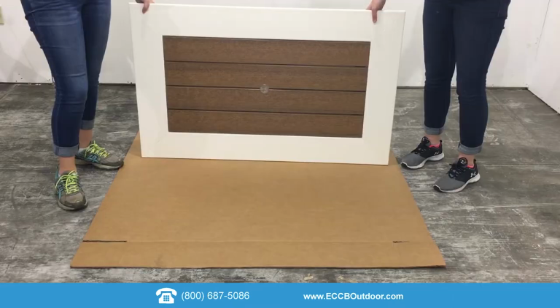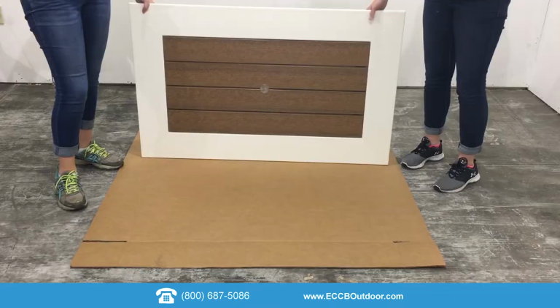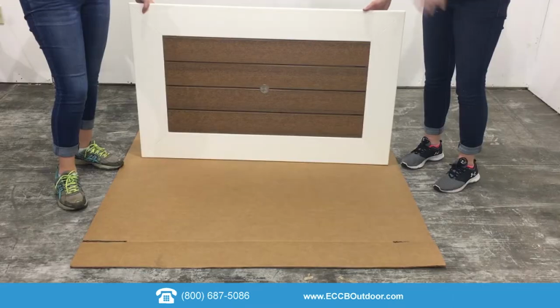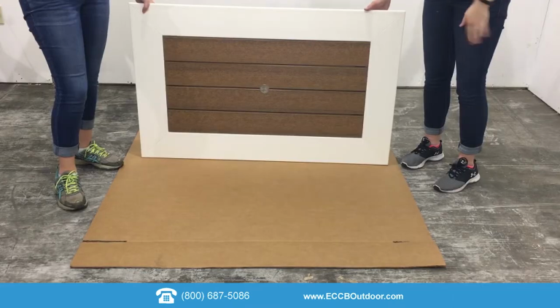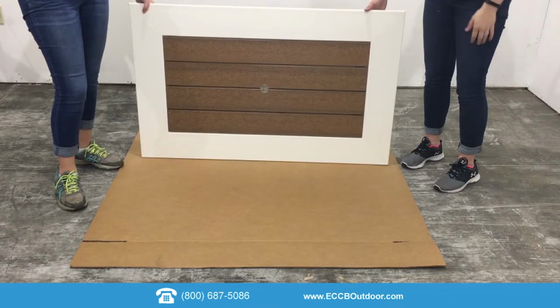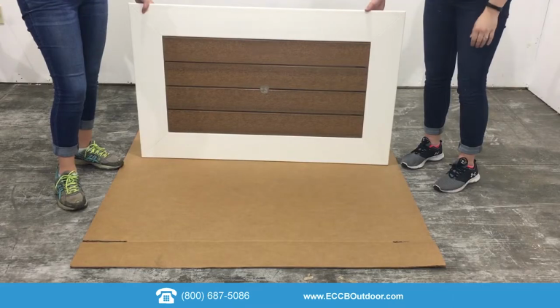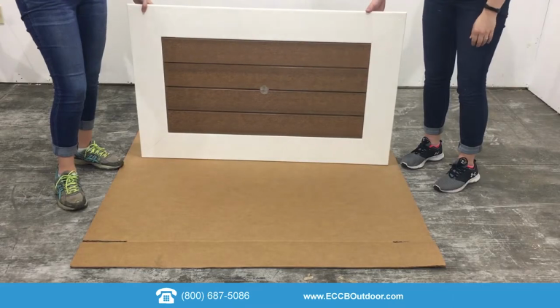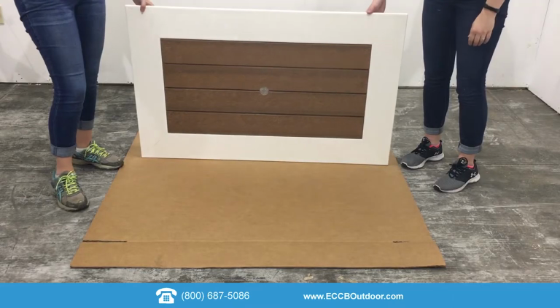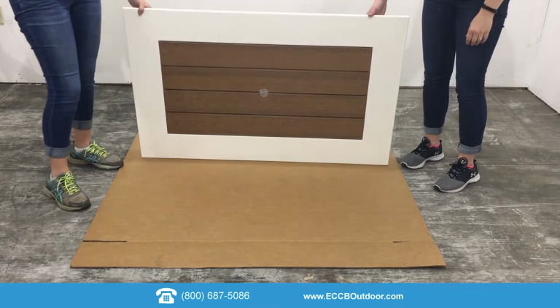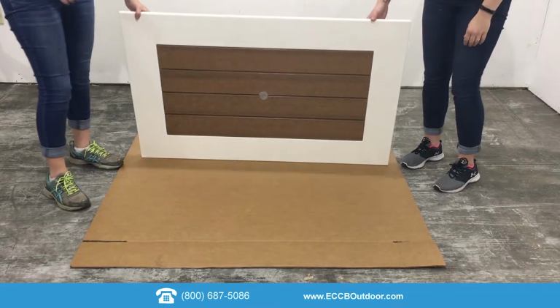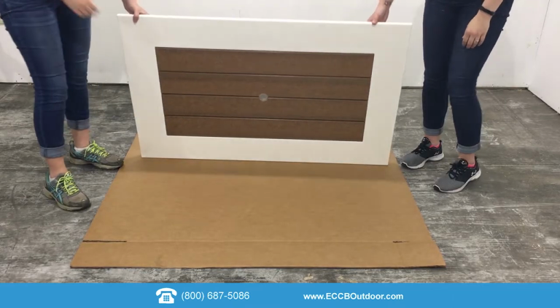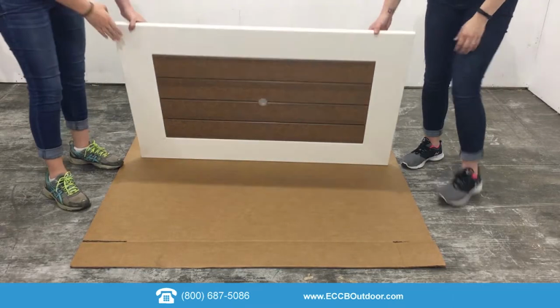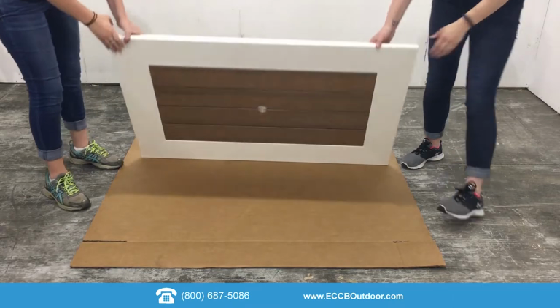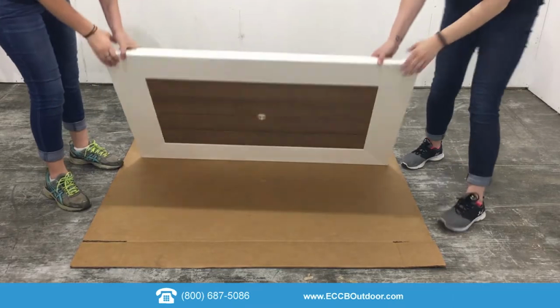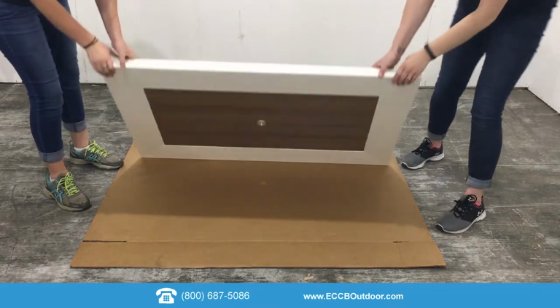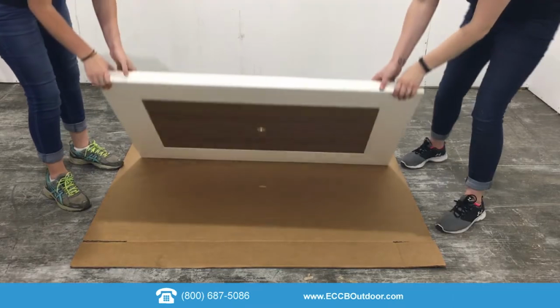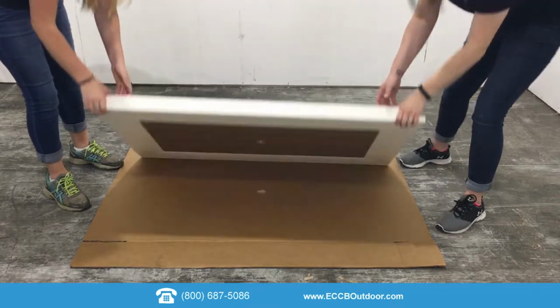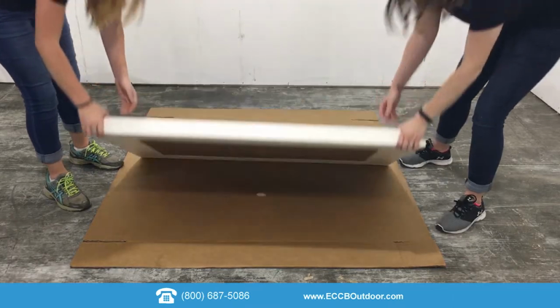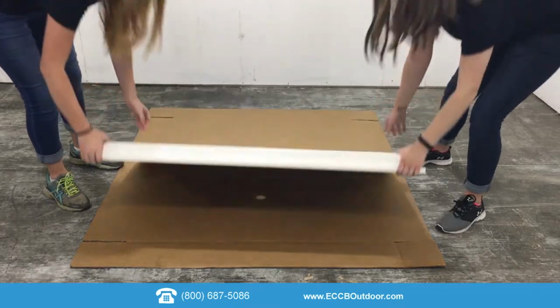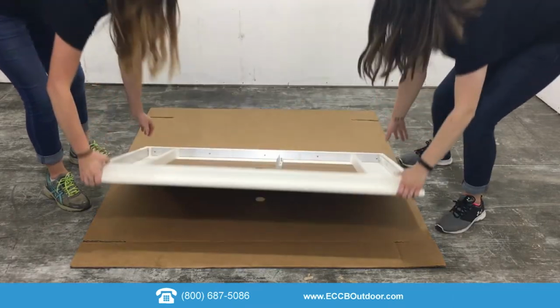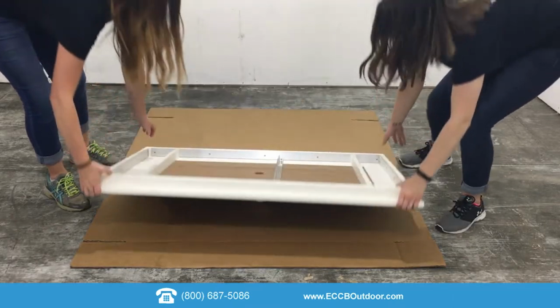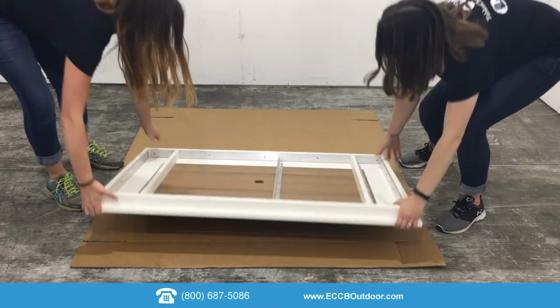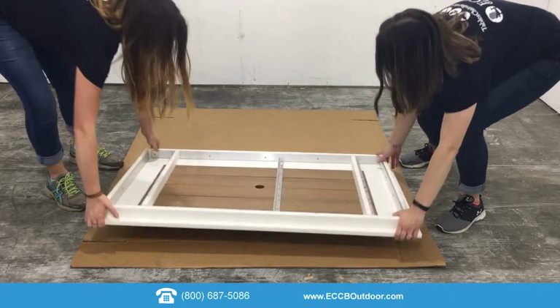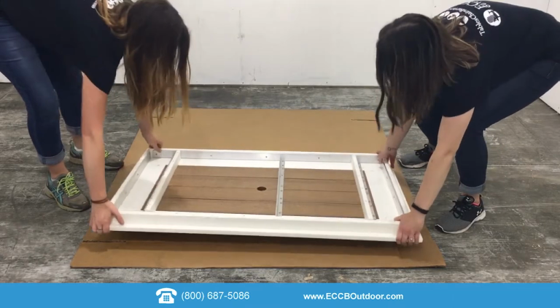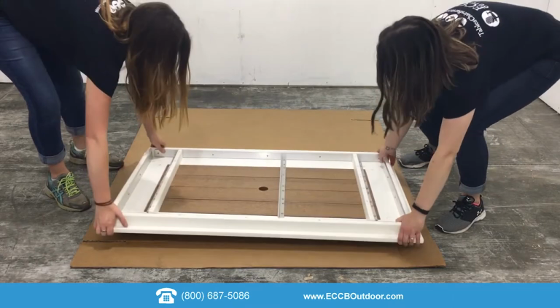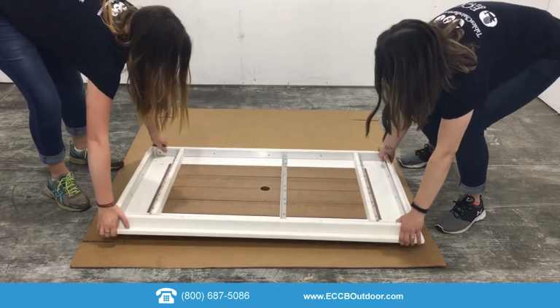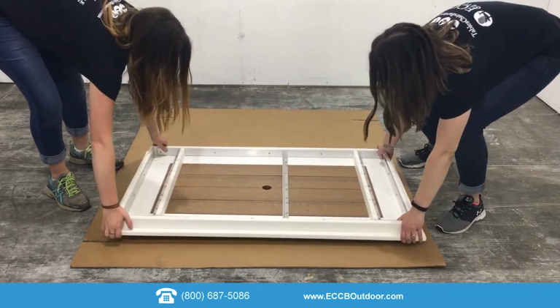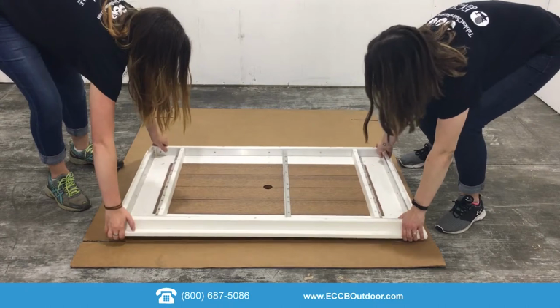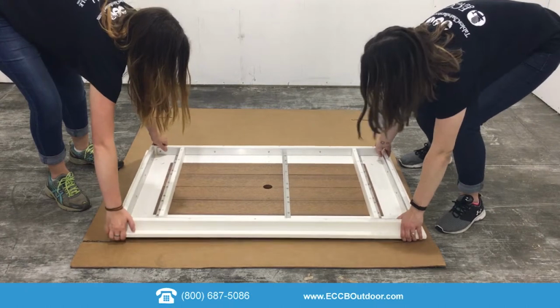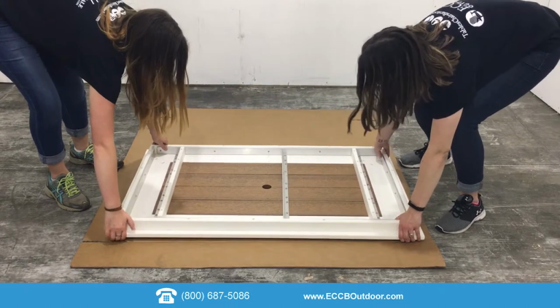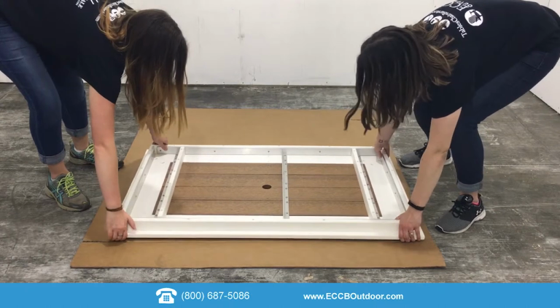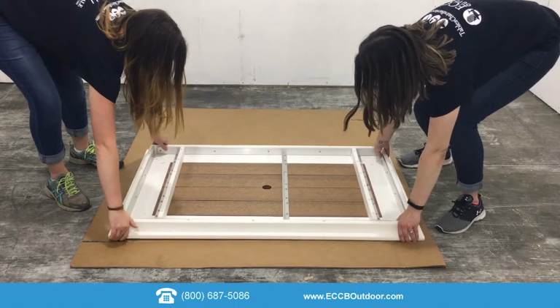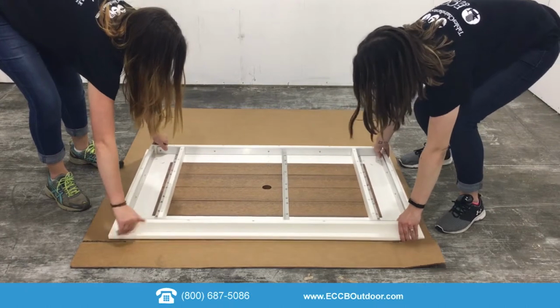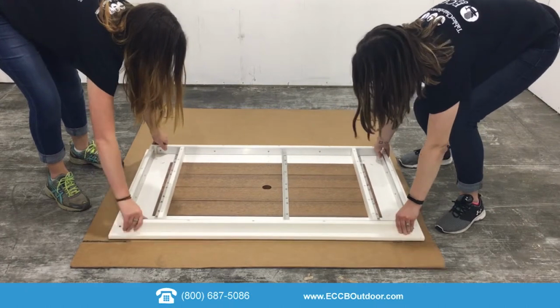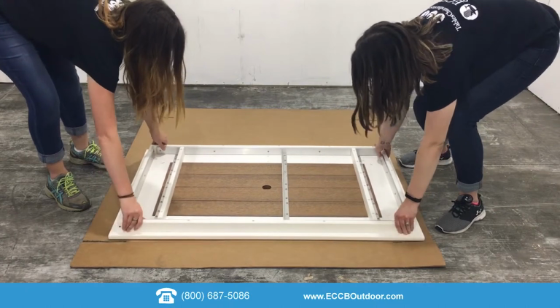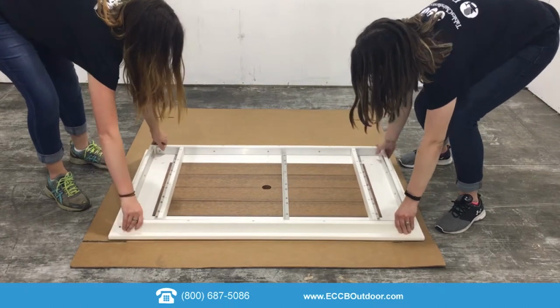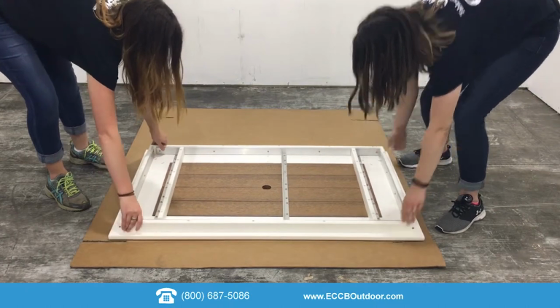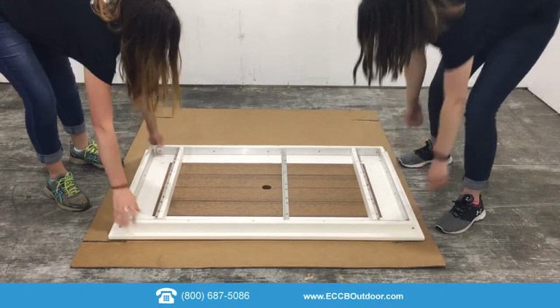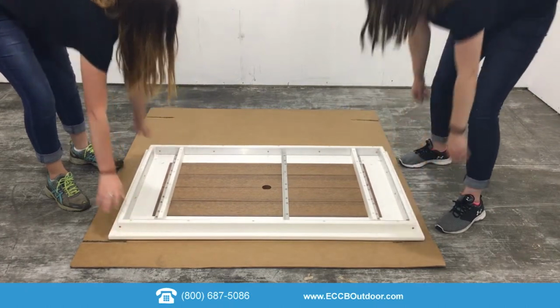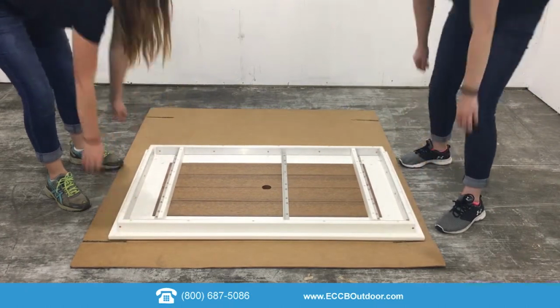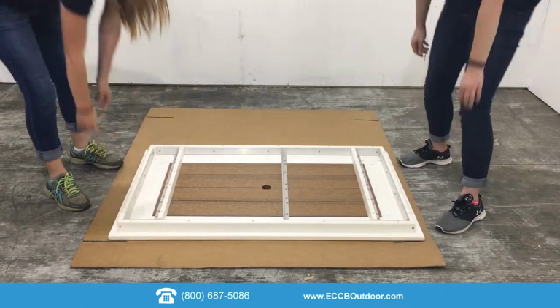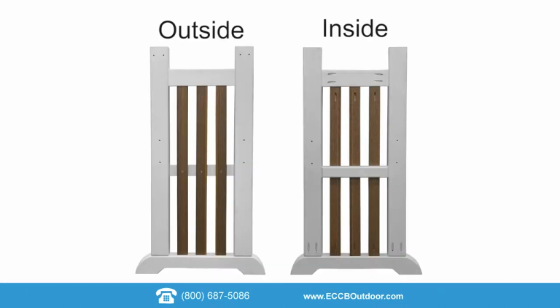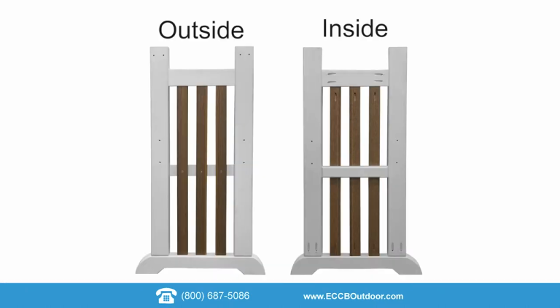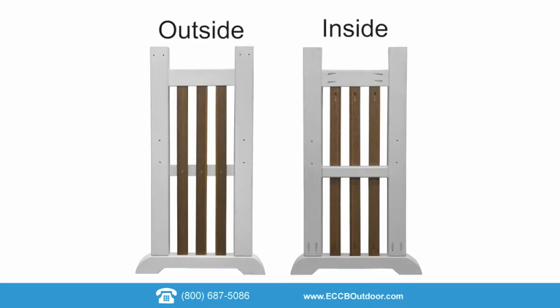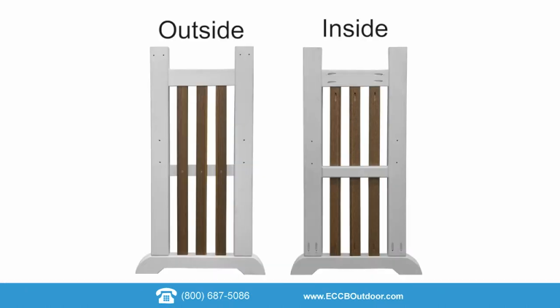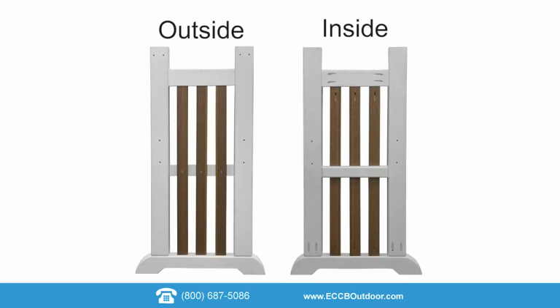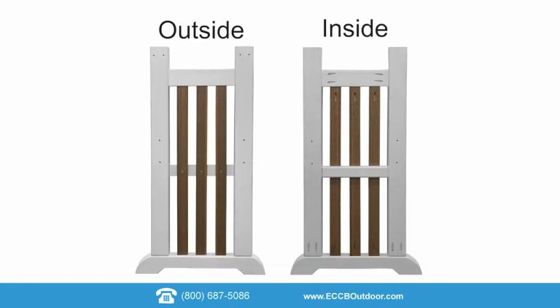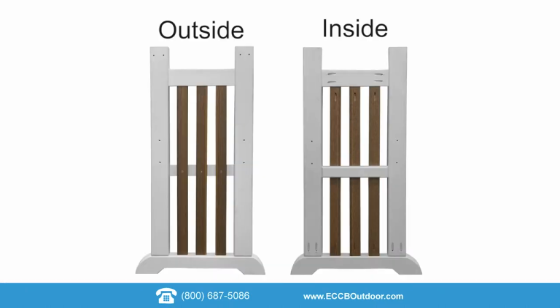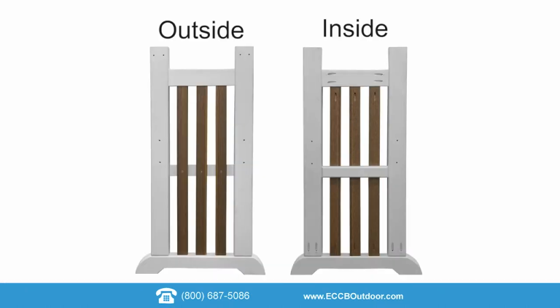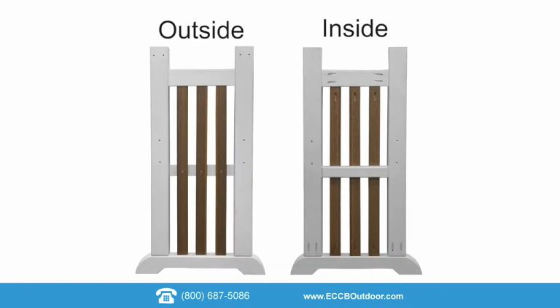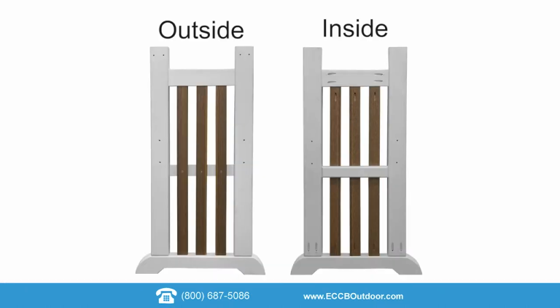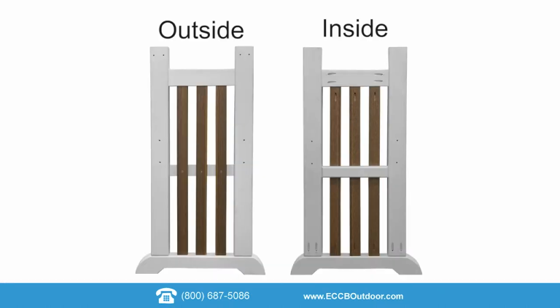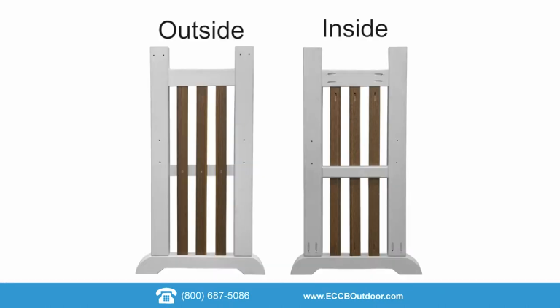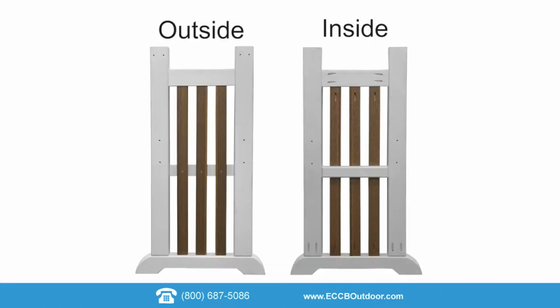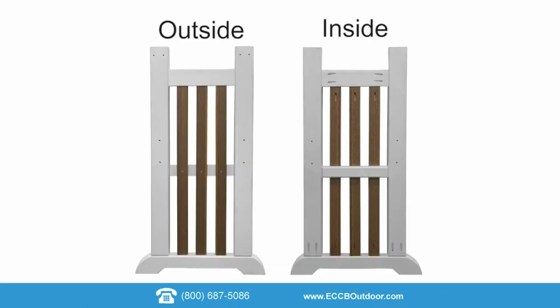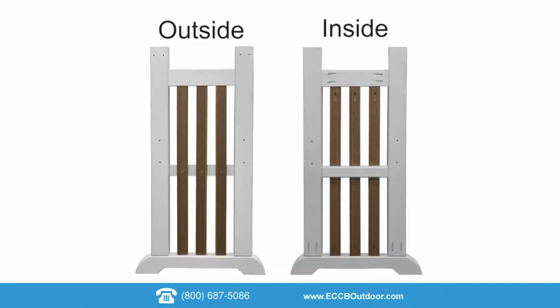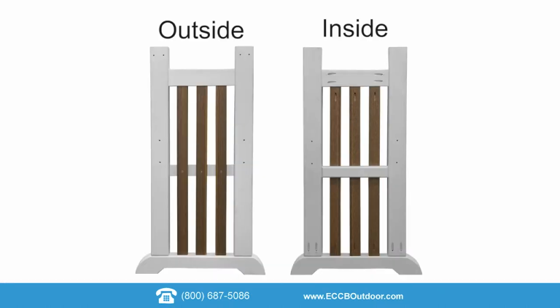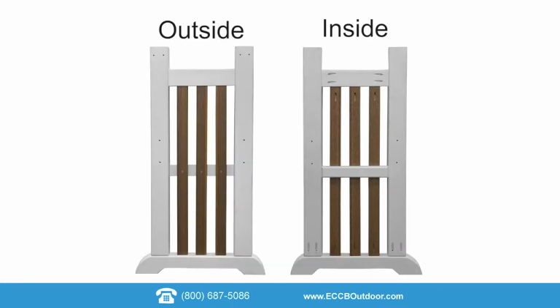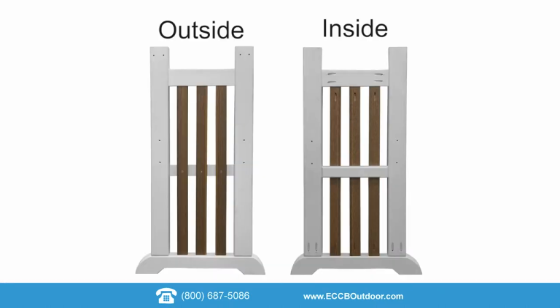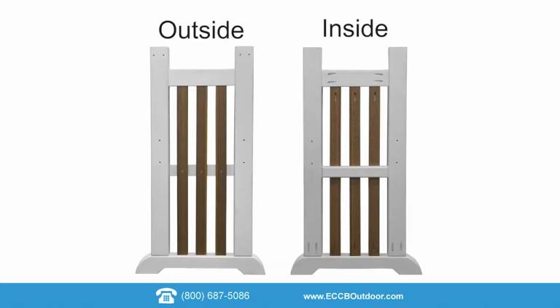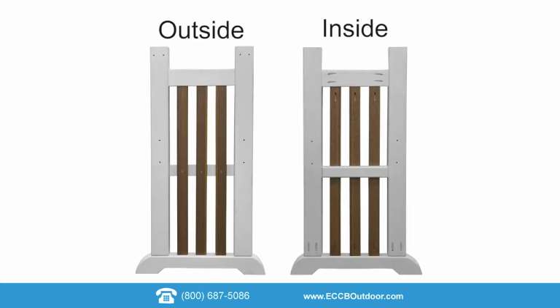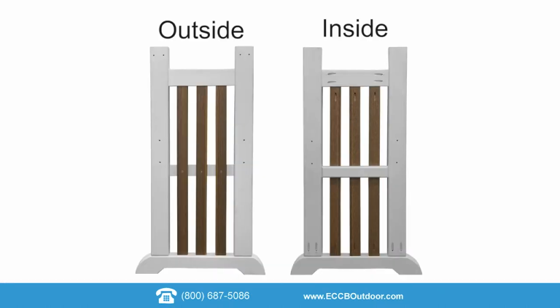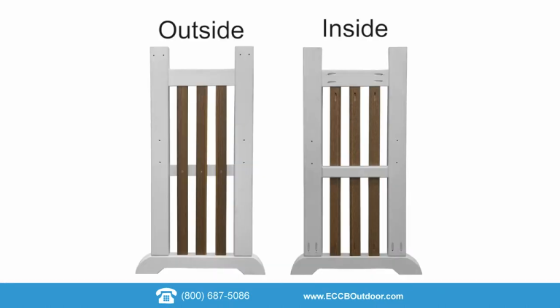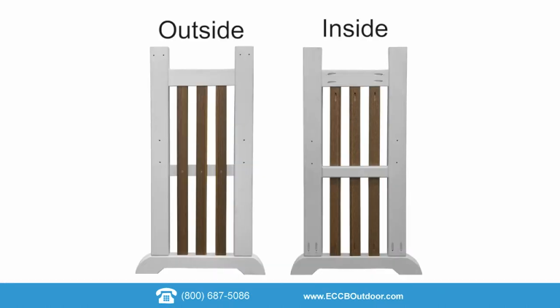Start by flipping the table upside down on a flat clean surface. Next you are going to attach the legs.